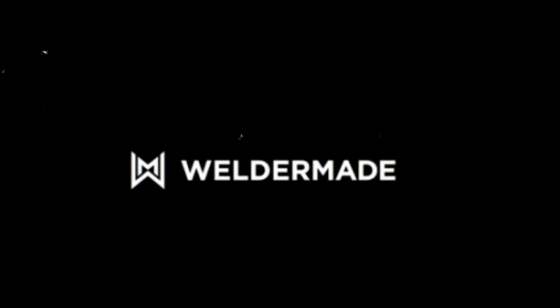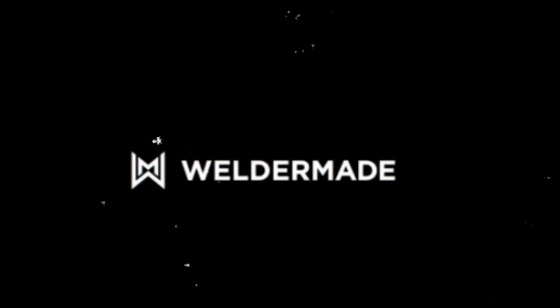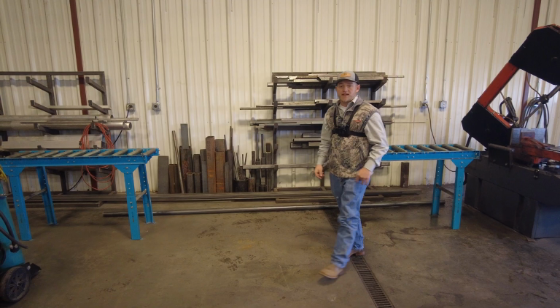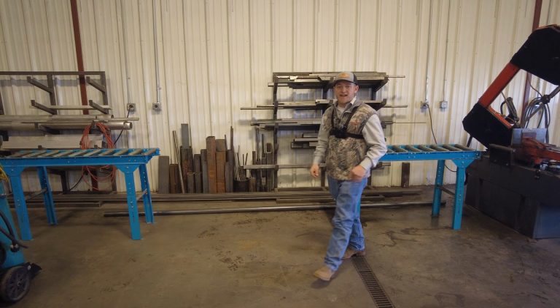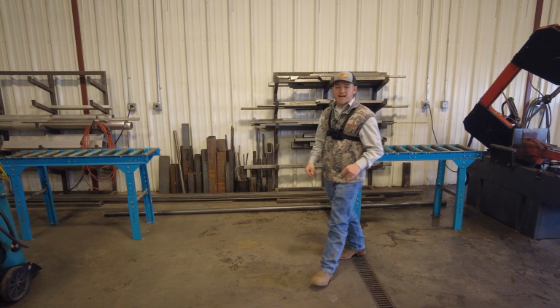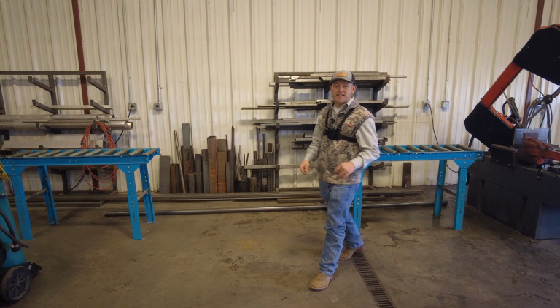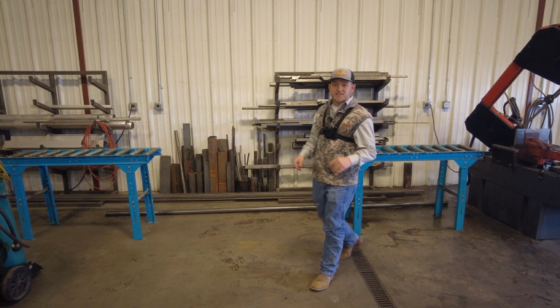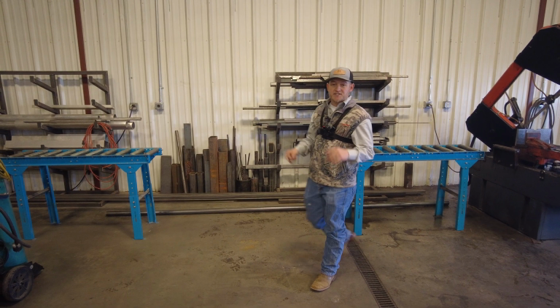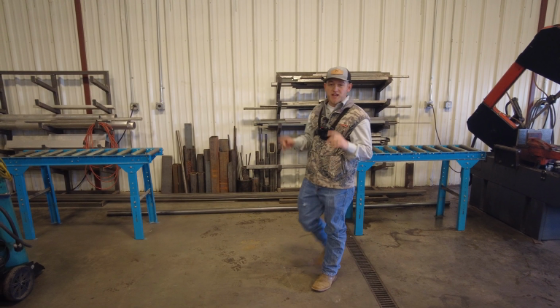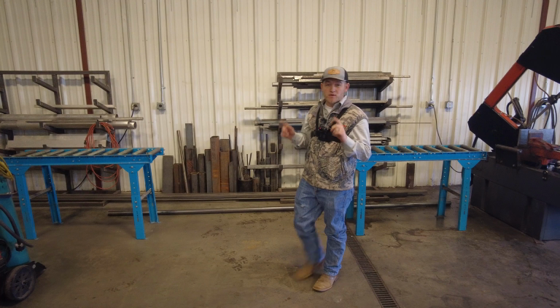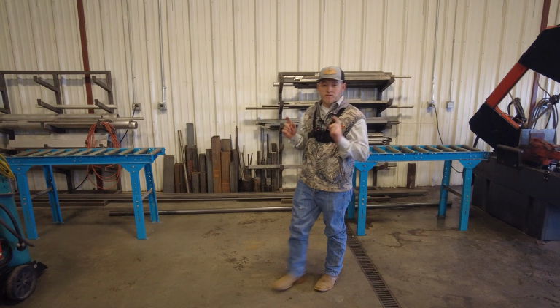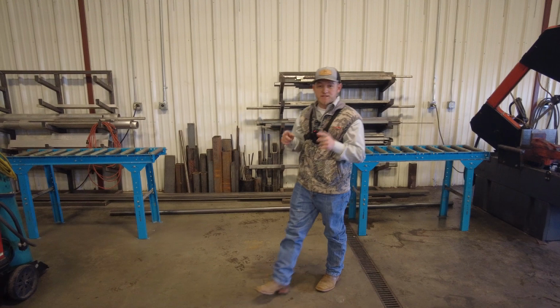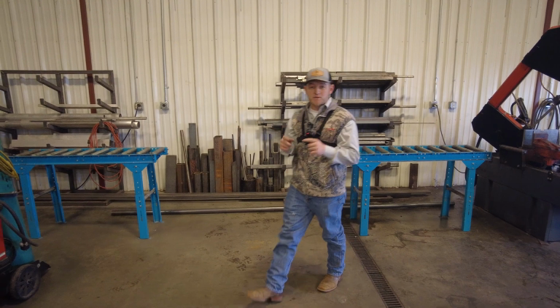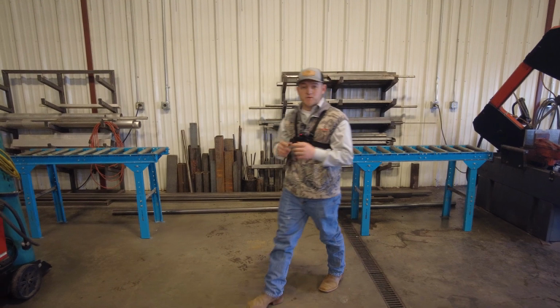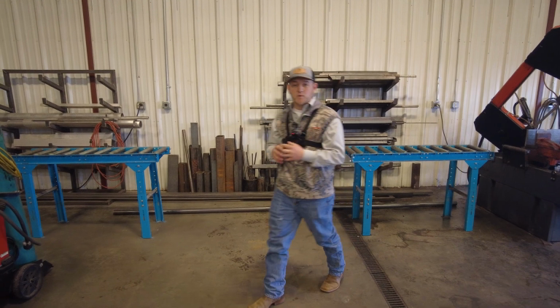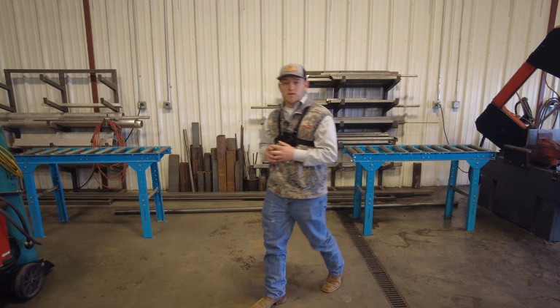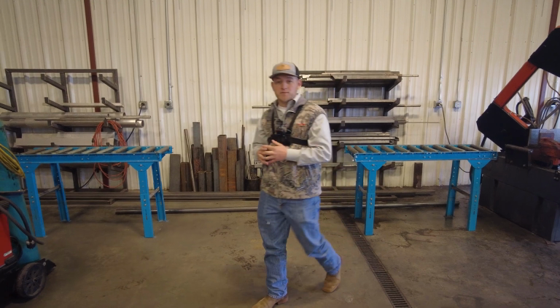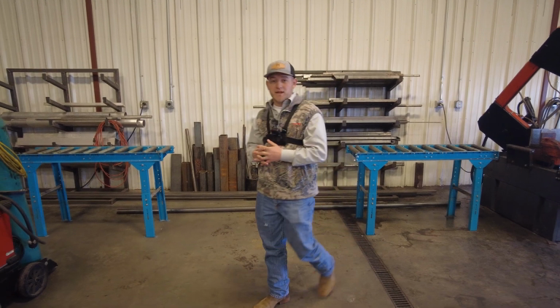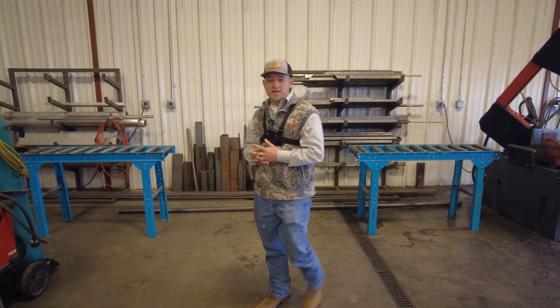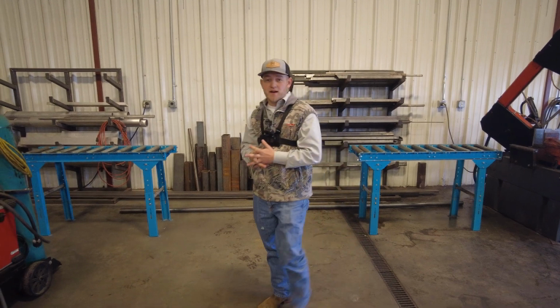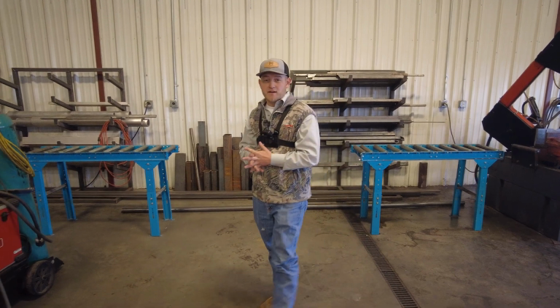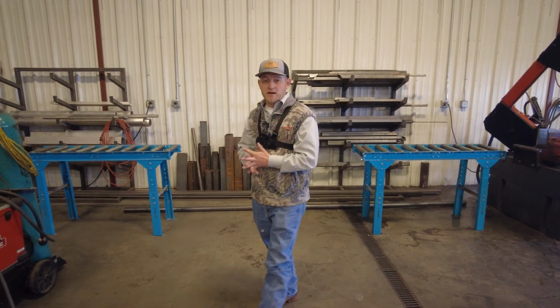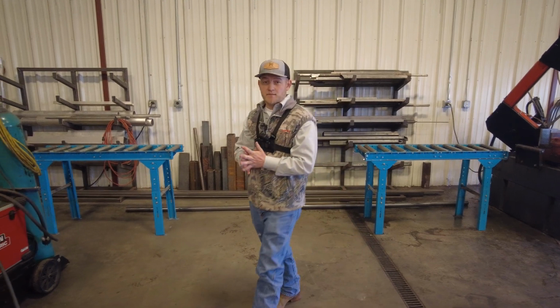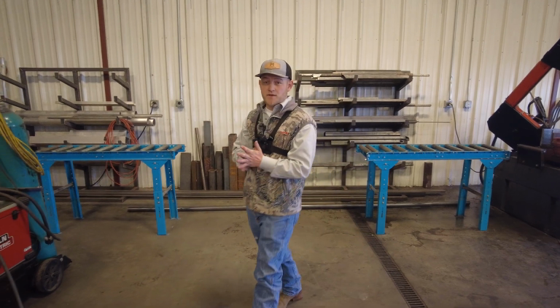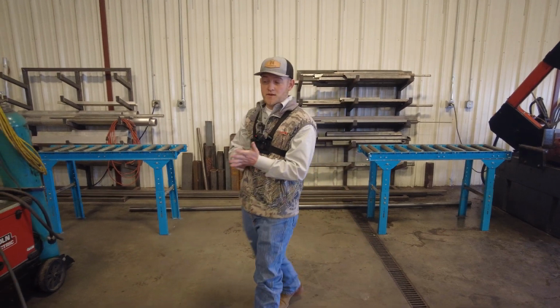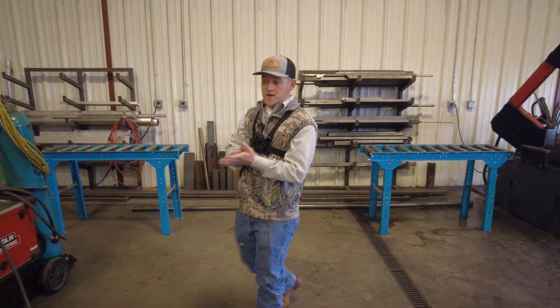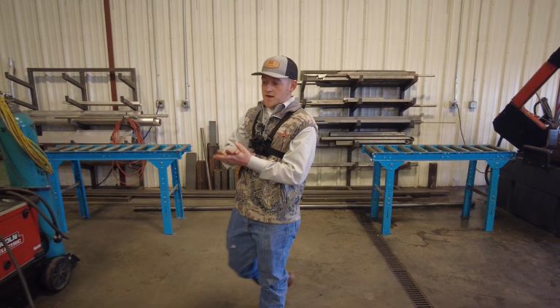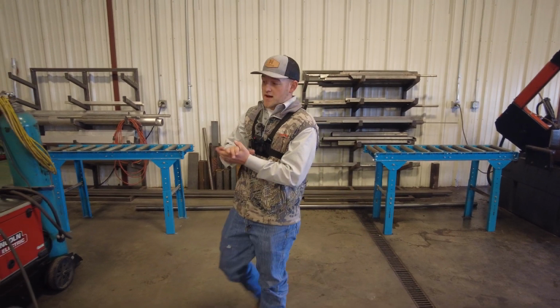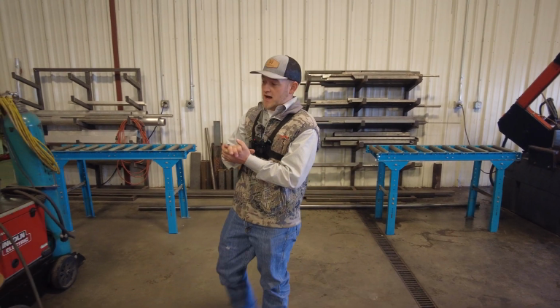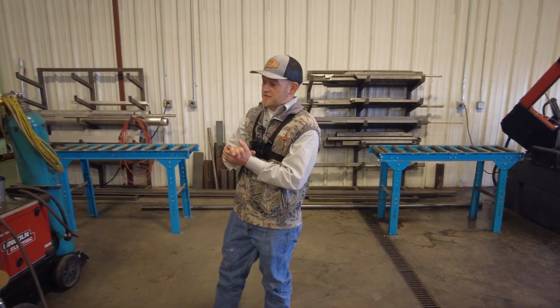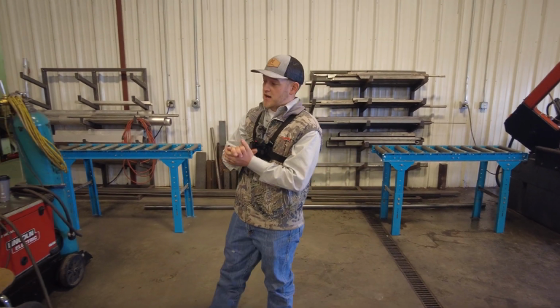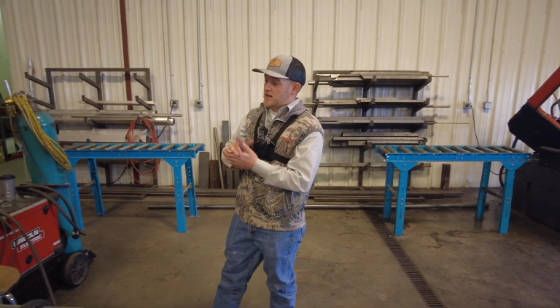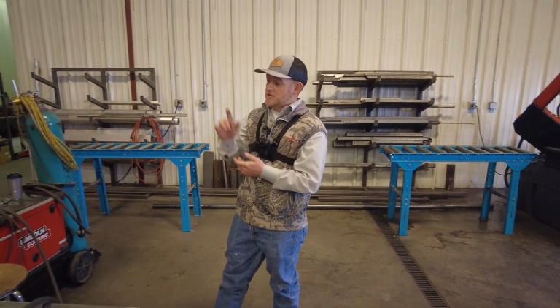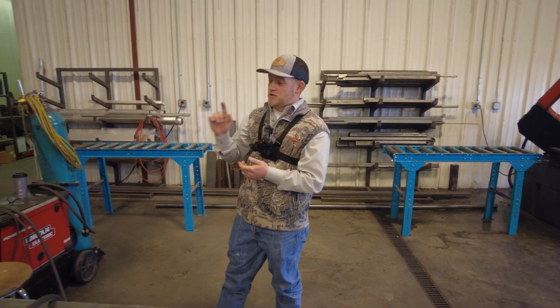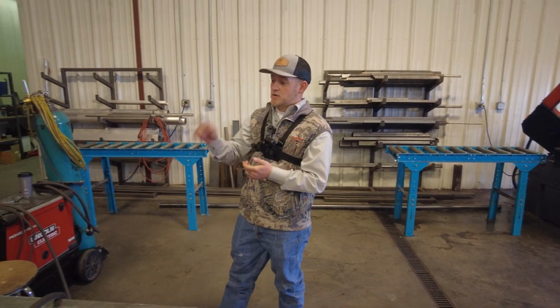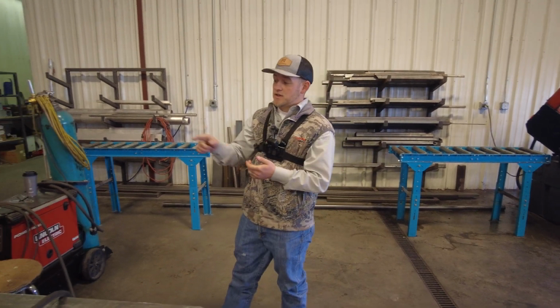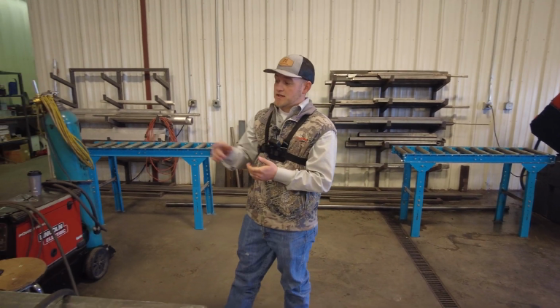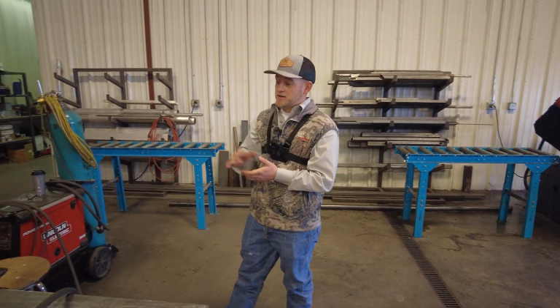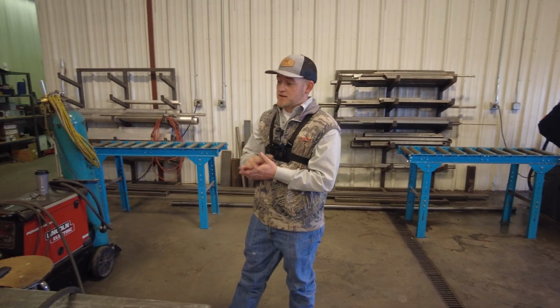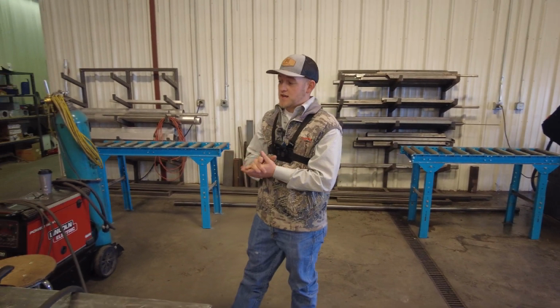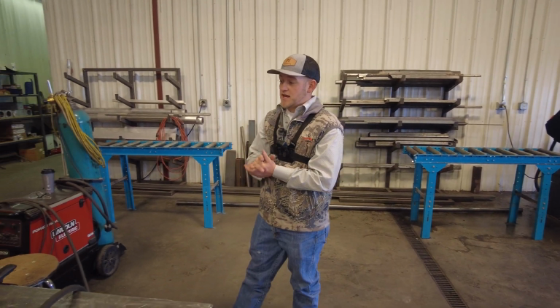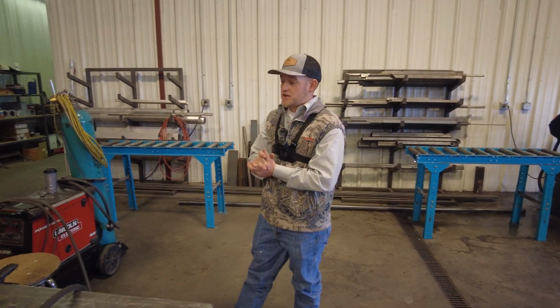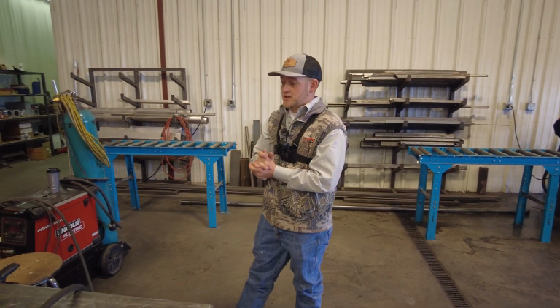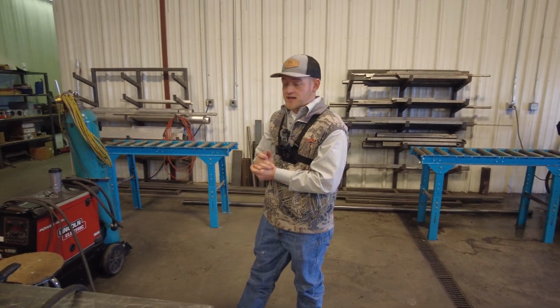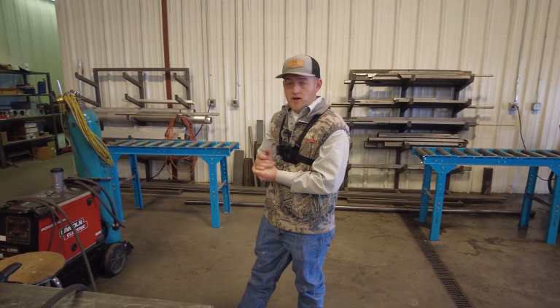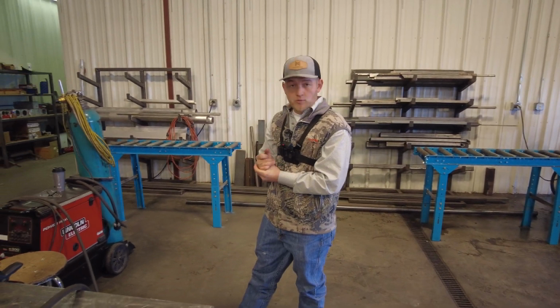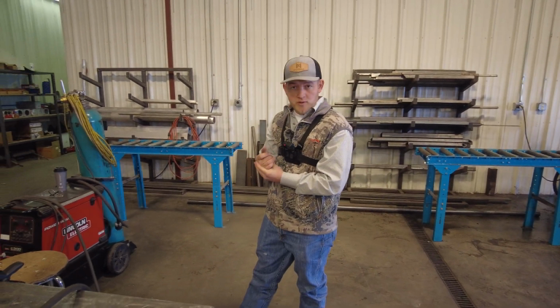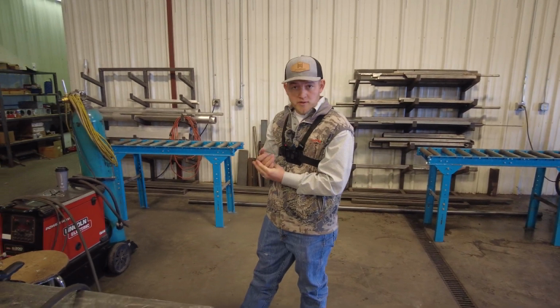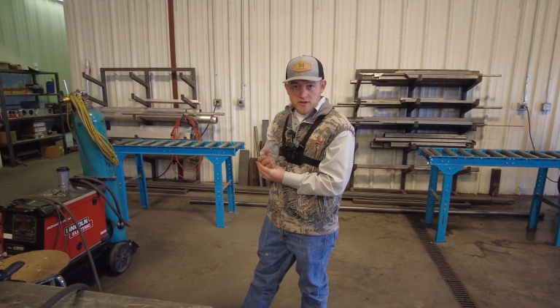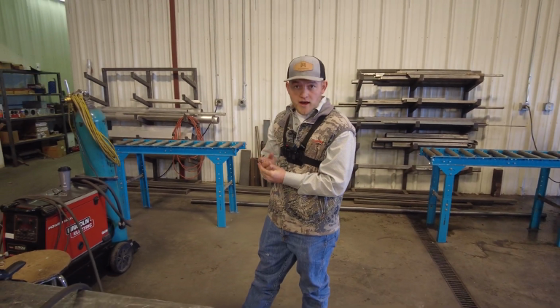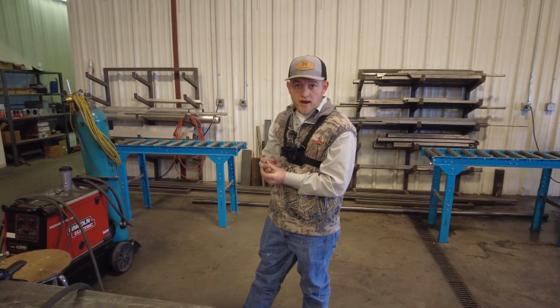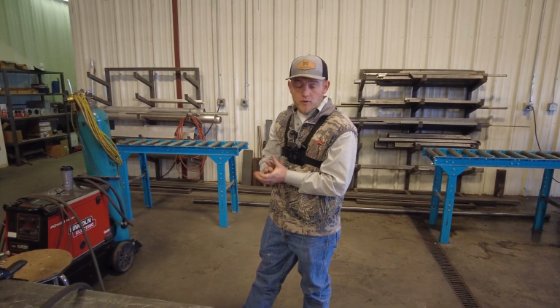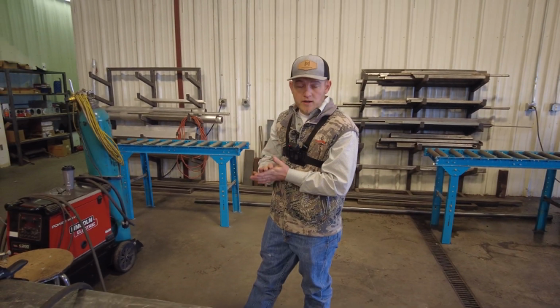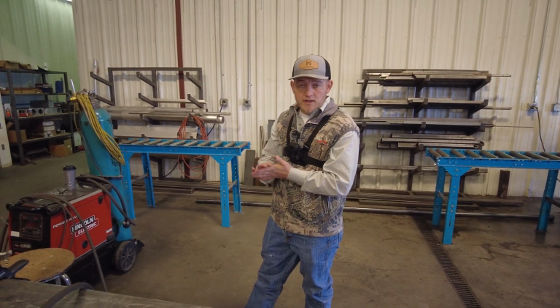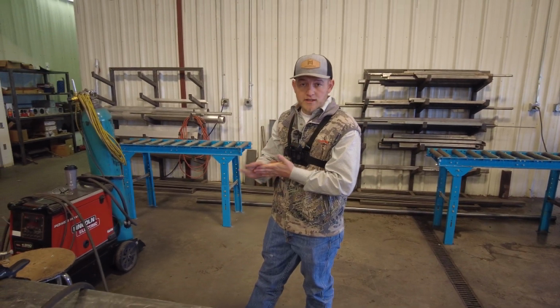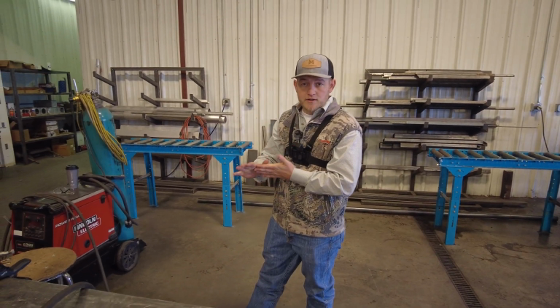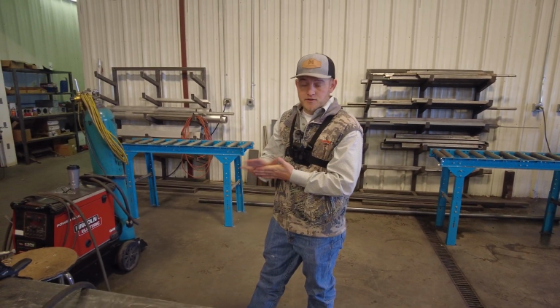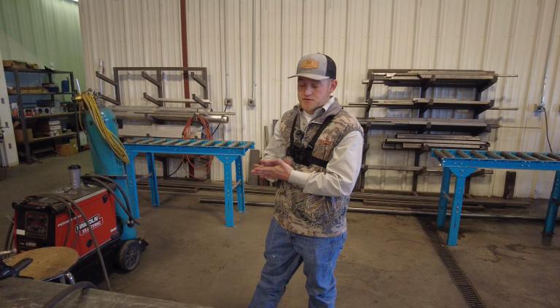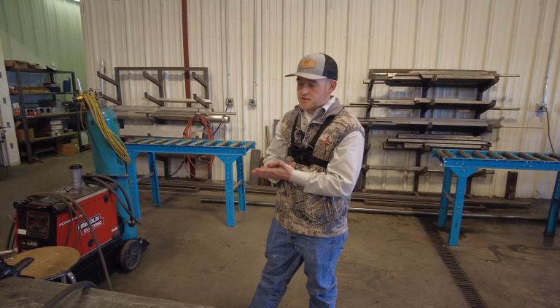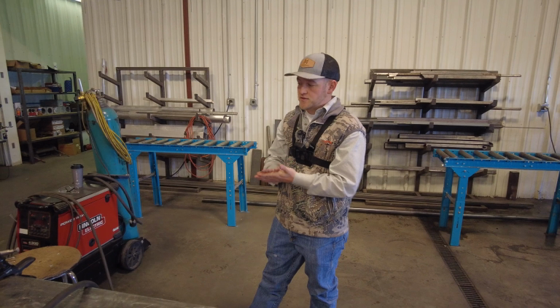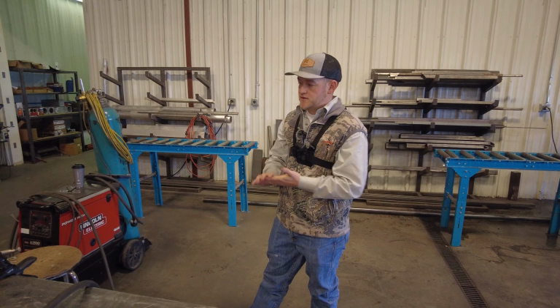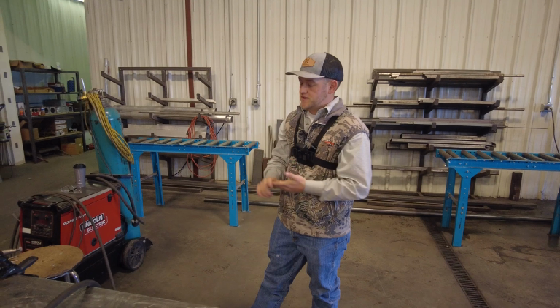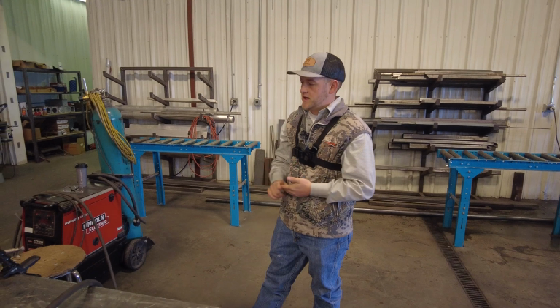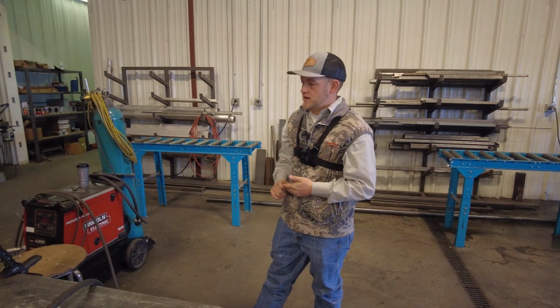Hey guys, it's Chandler Vincent with WelderMade.com. I've got a tool here that could help you a lot, and I want to introduce you to it today.